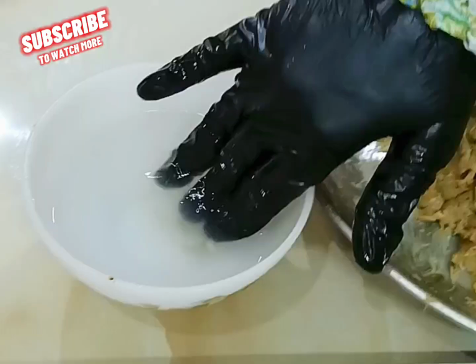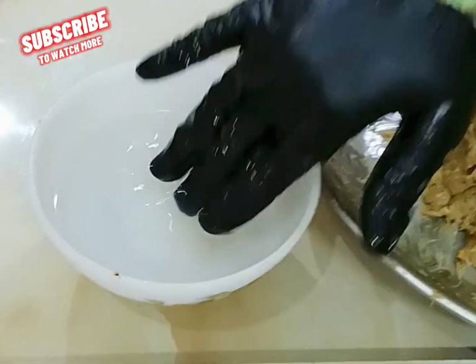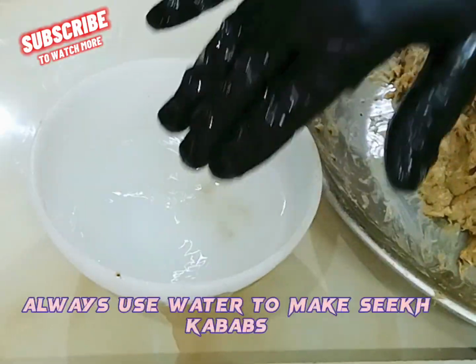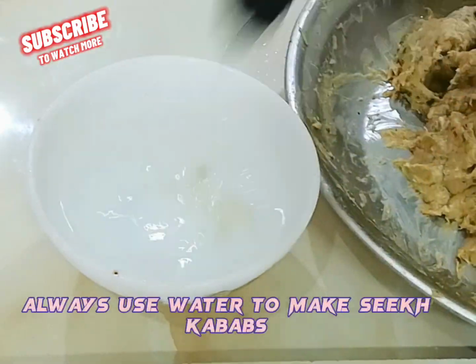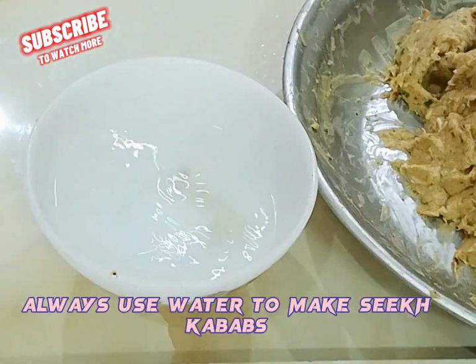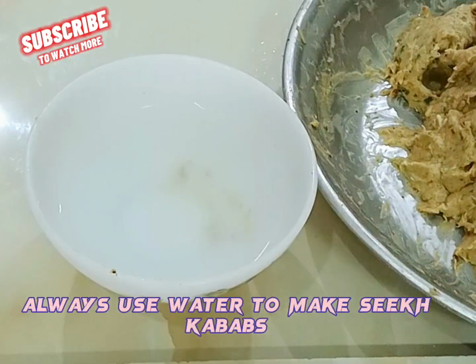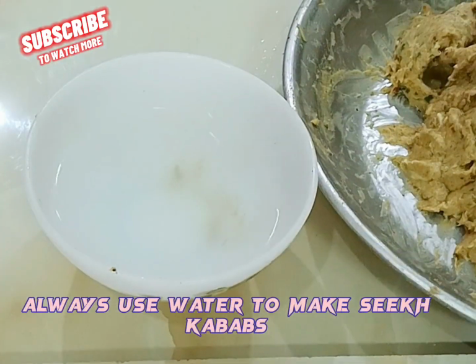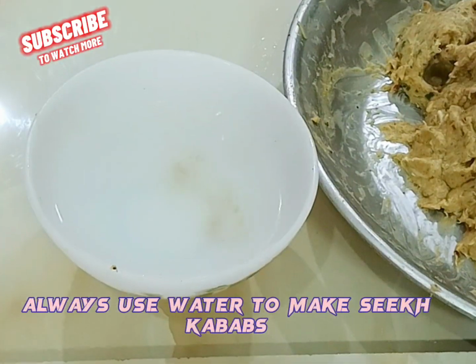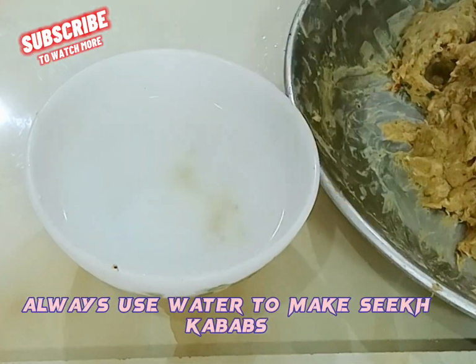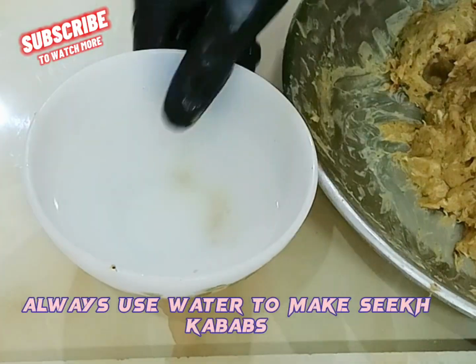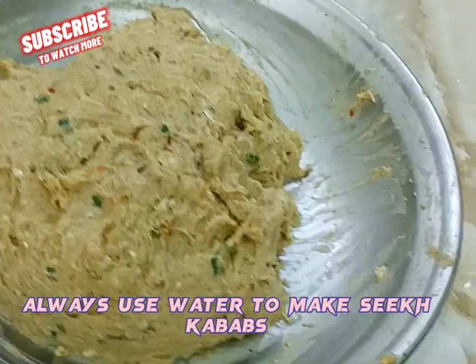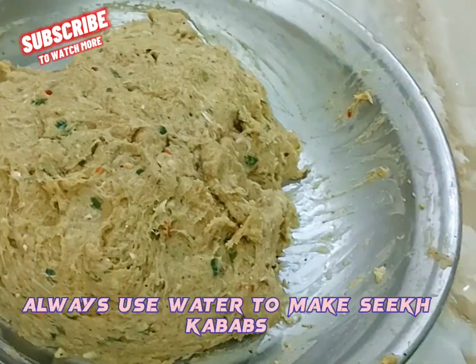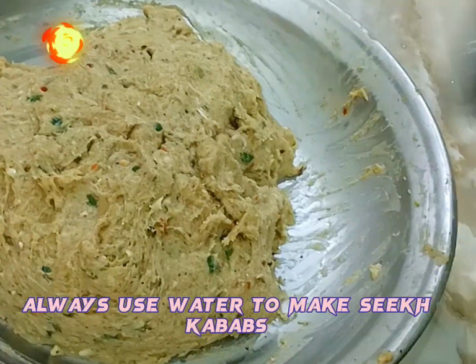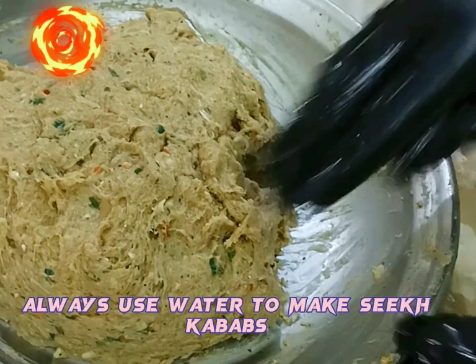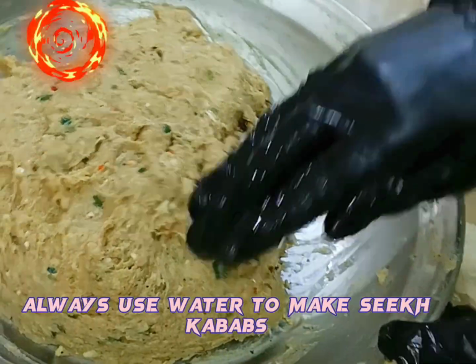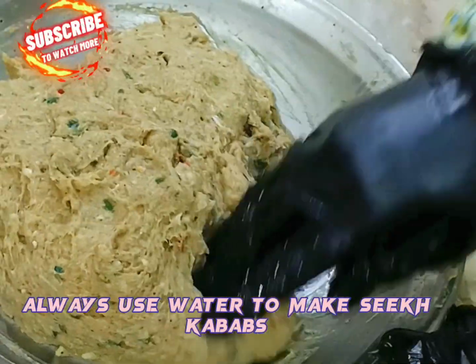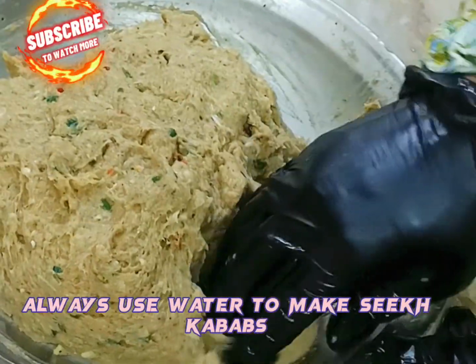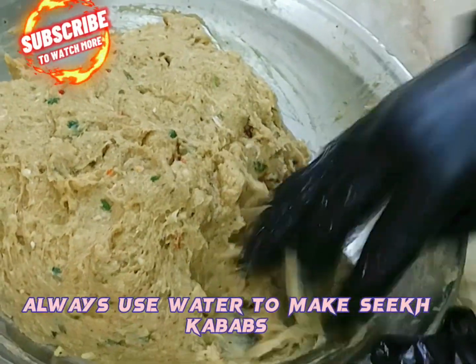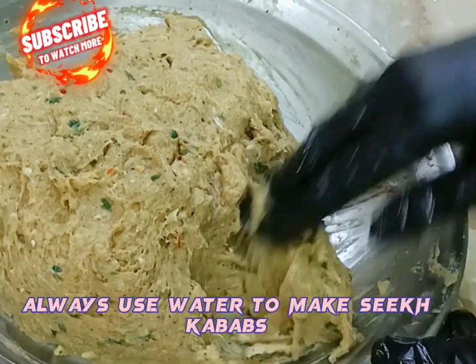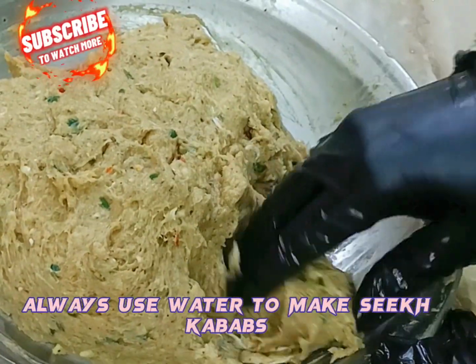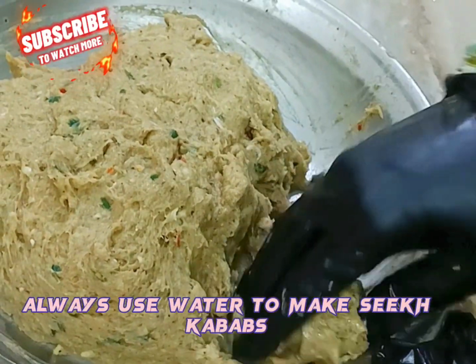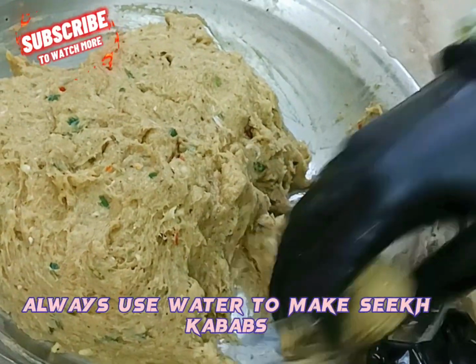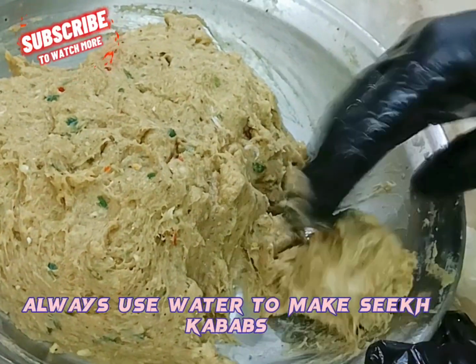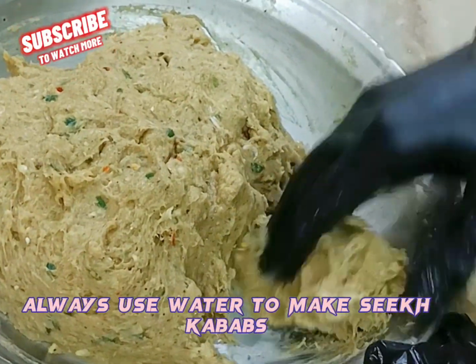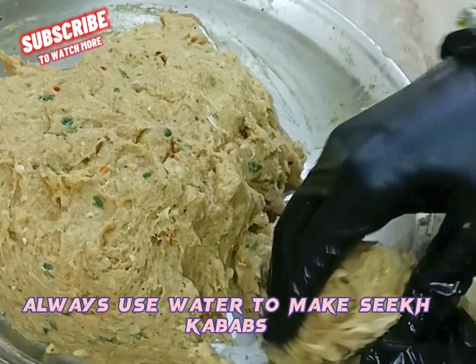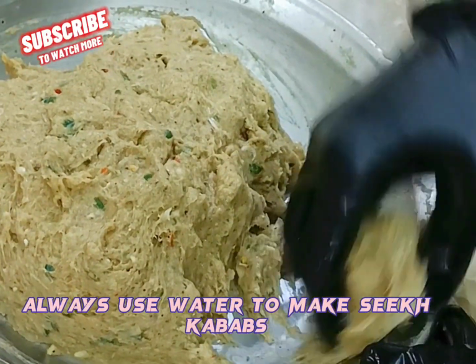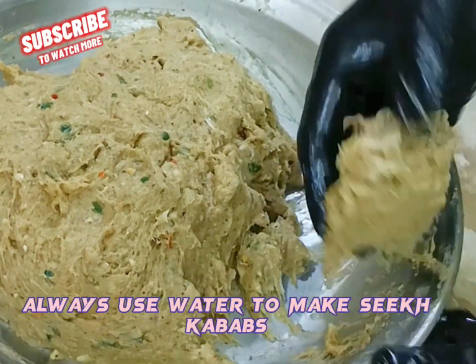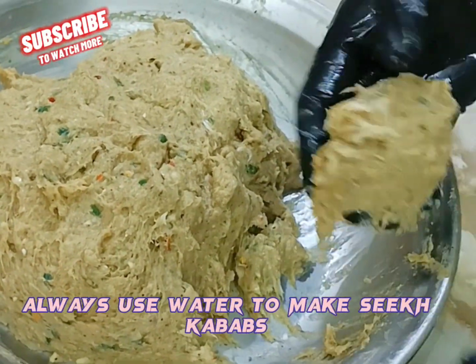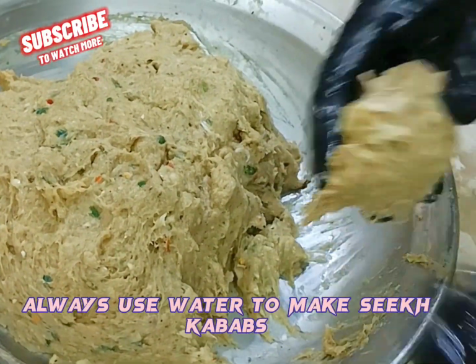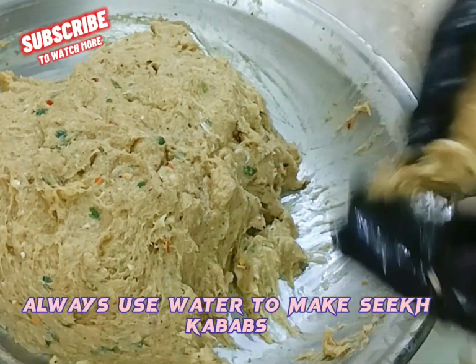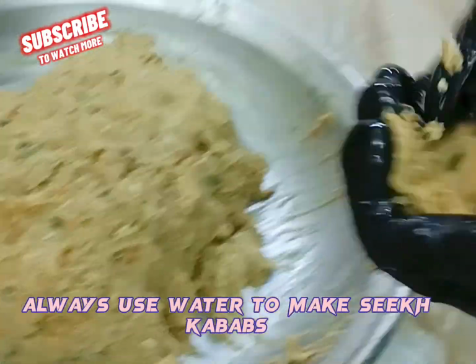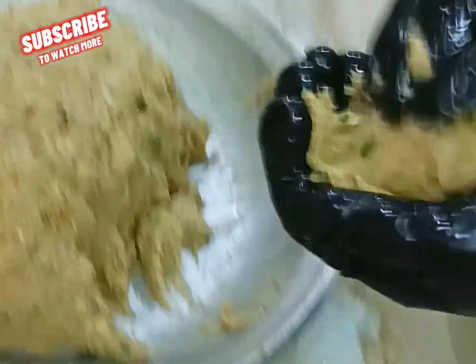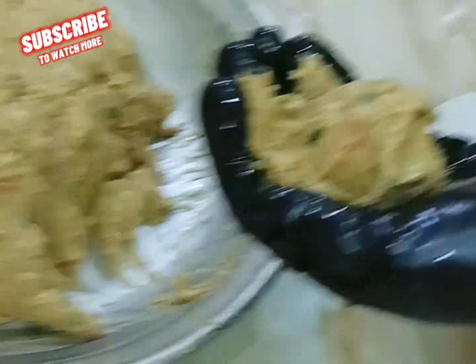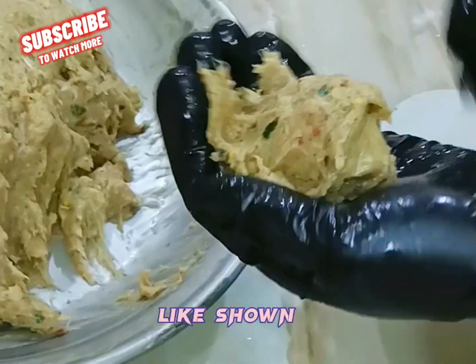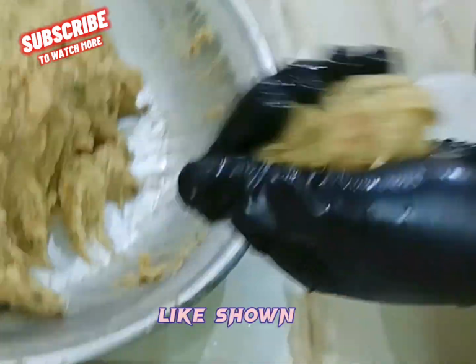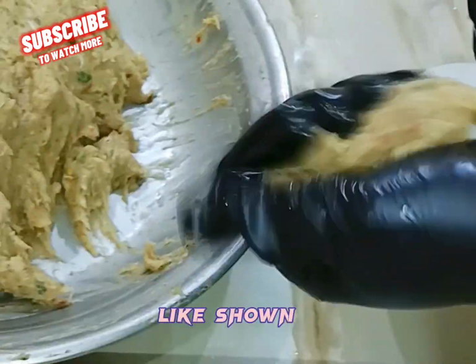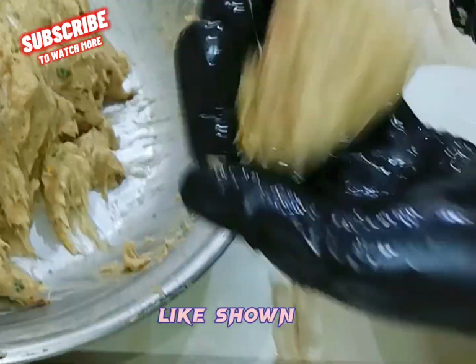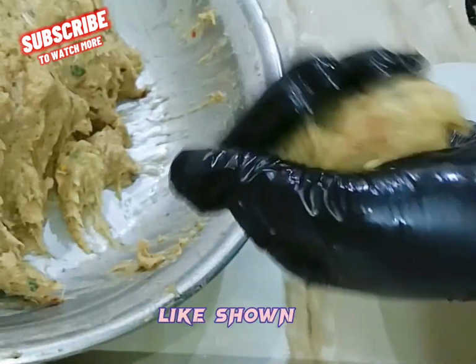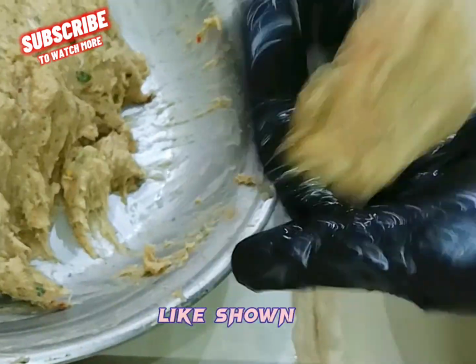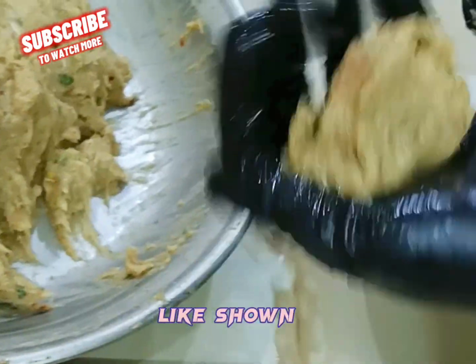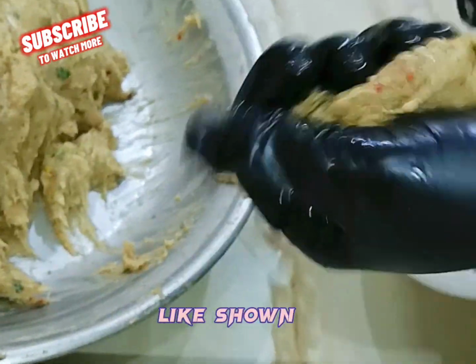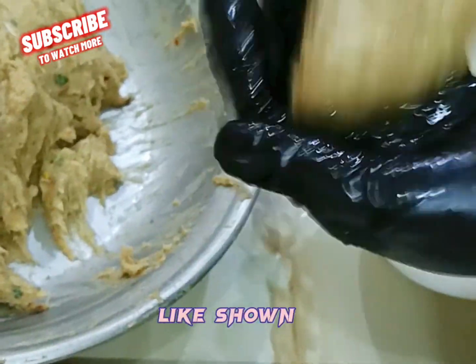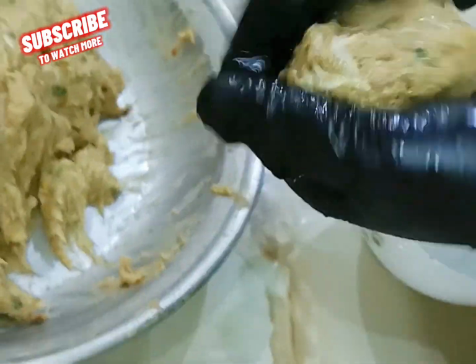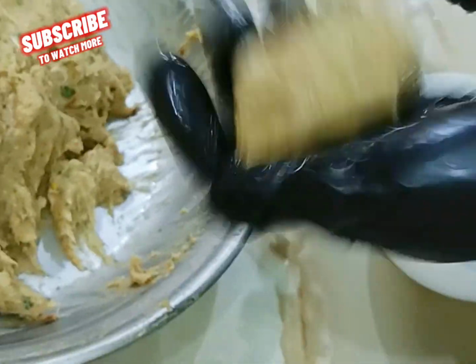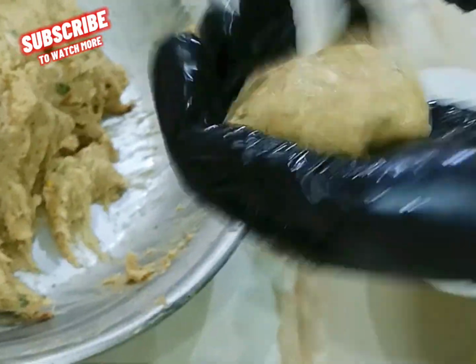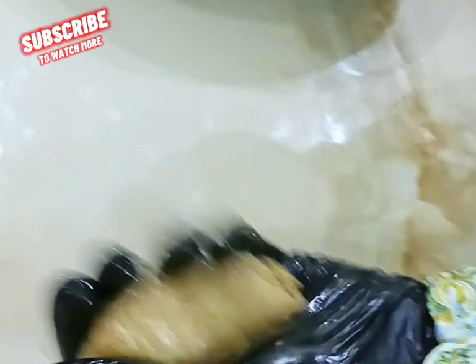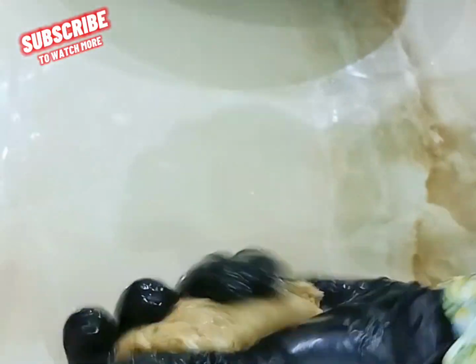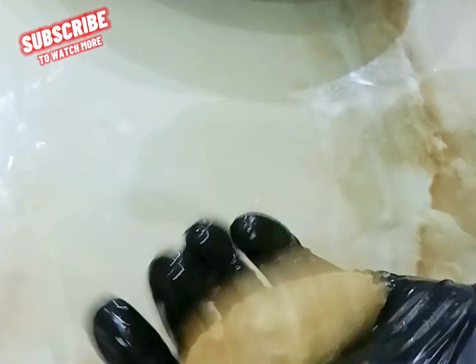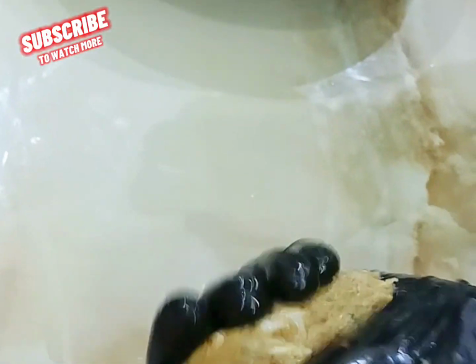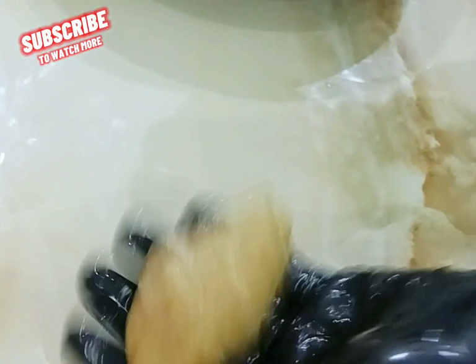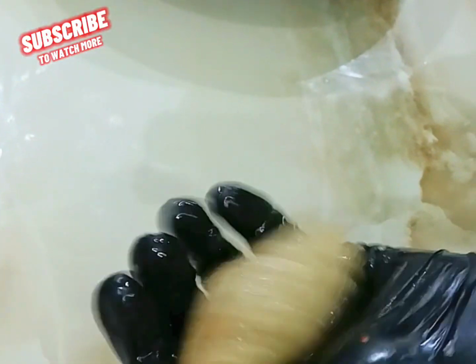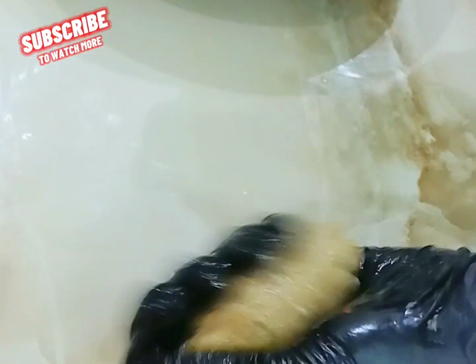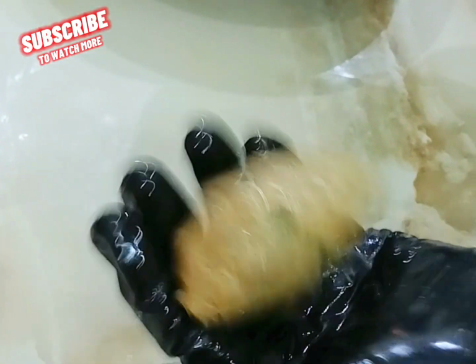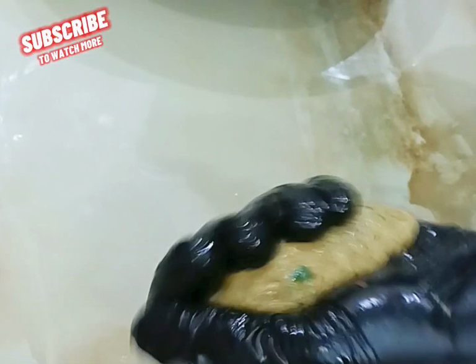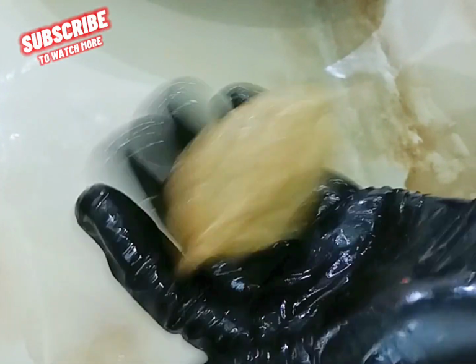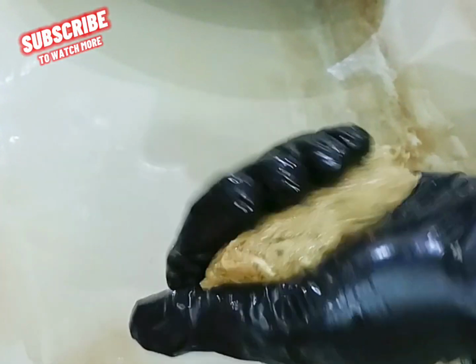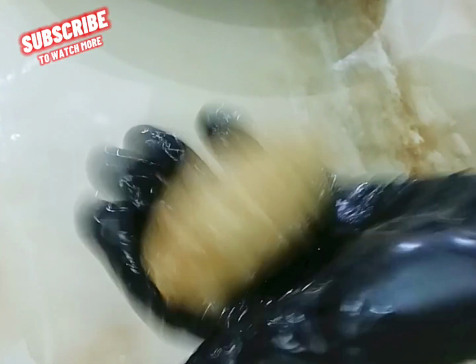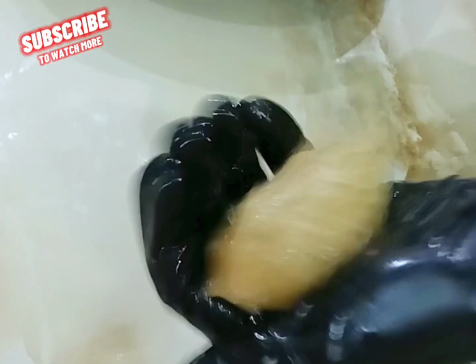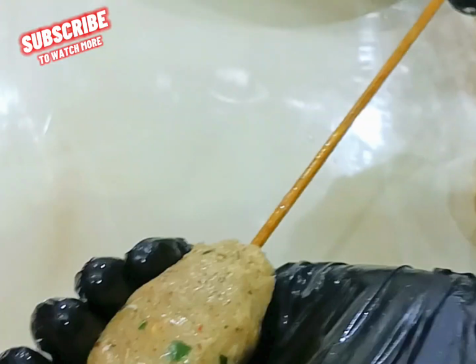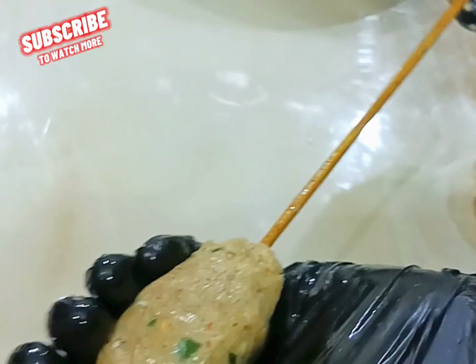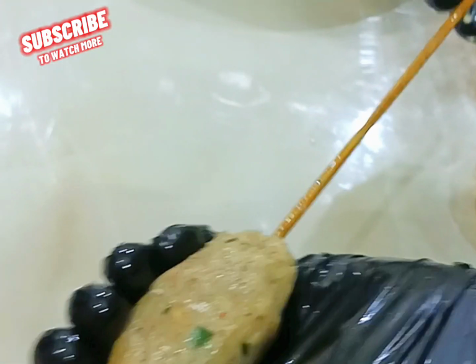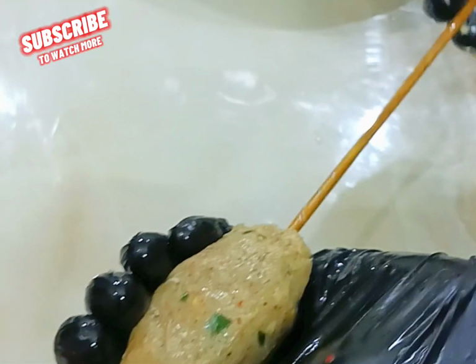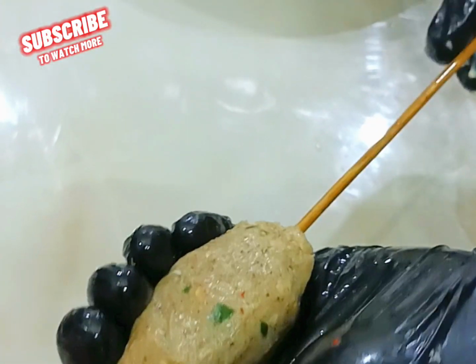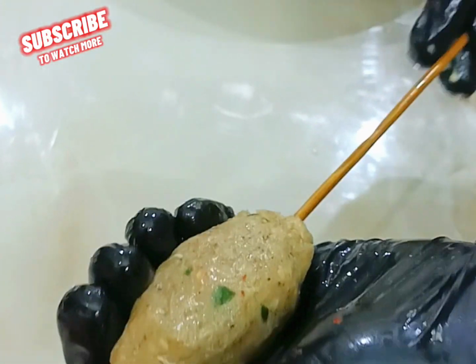Always use water on your hands to make seekh kebabs, as shown. Shape the mixture onto the skewers.